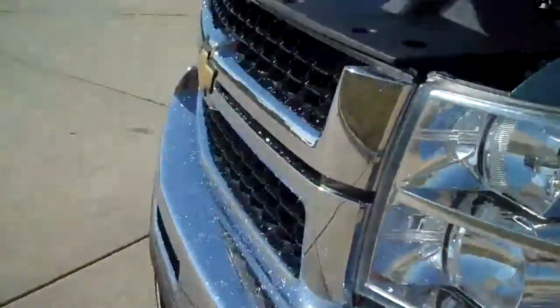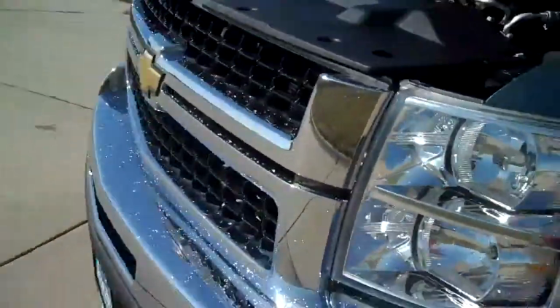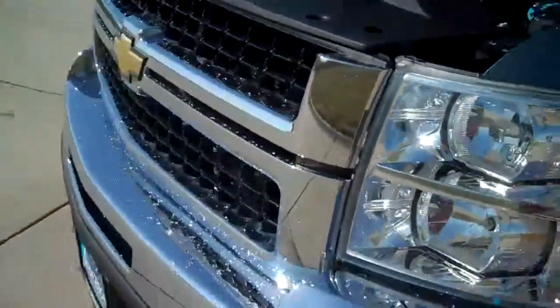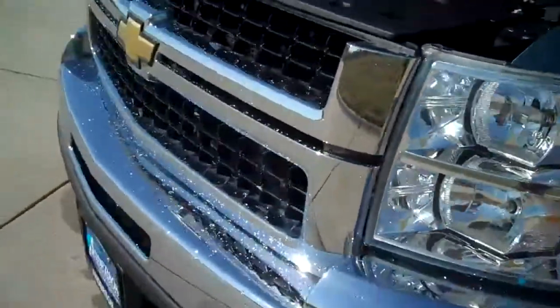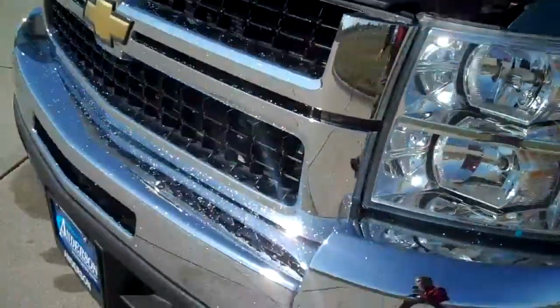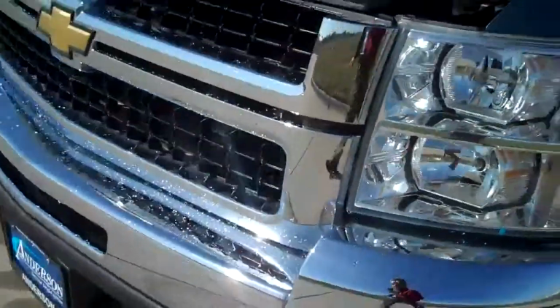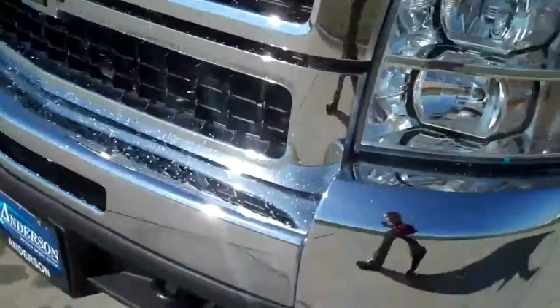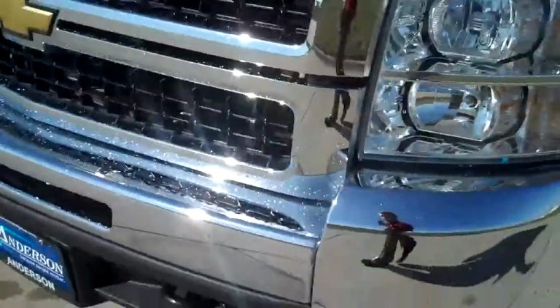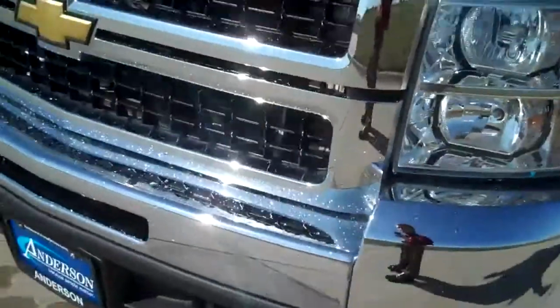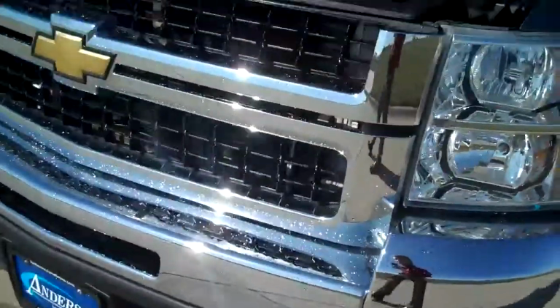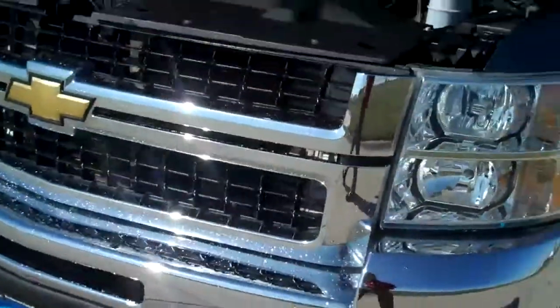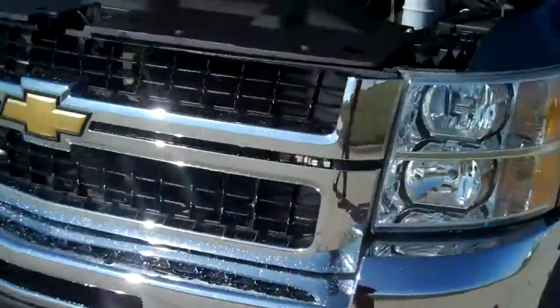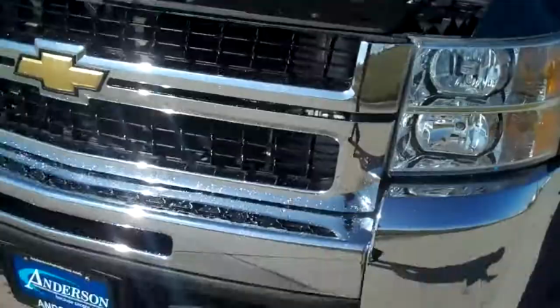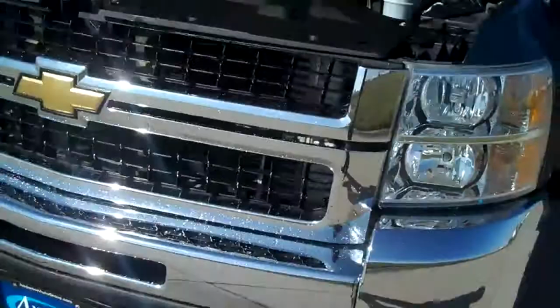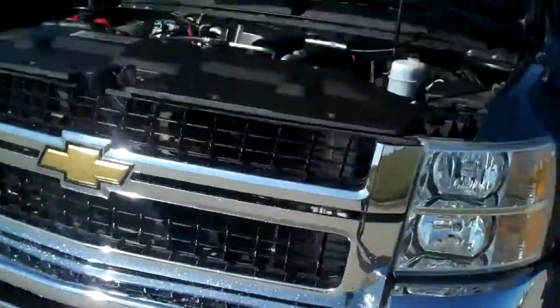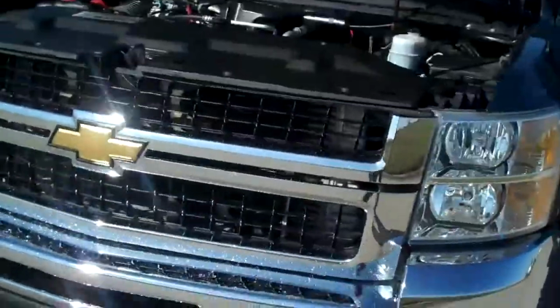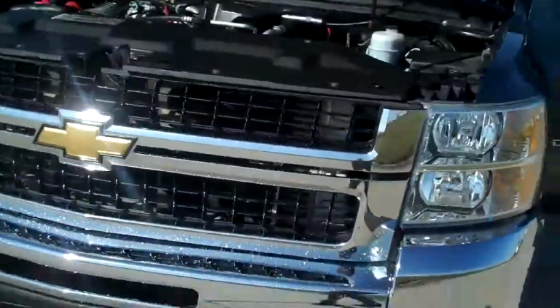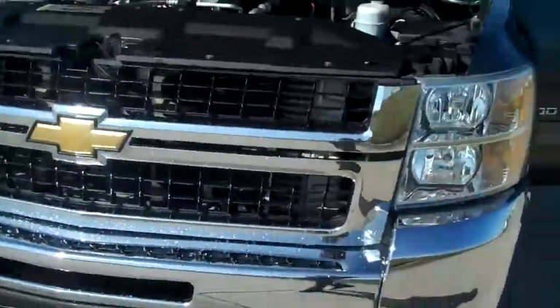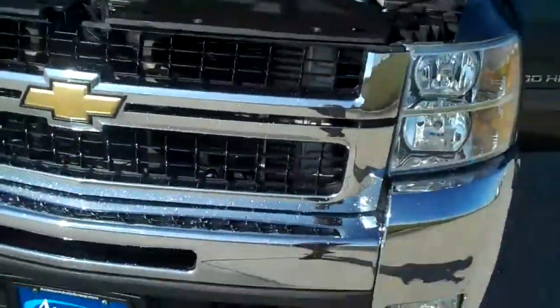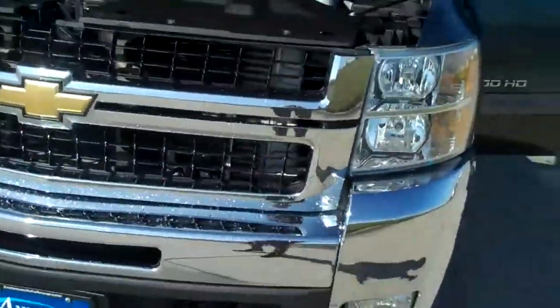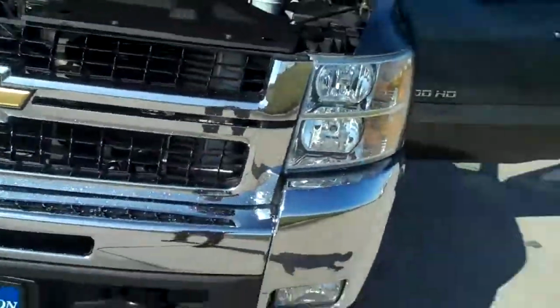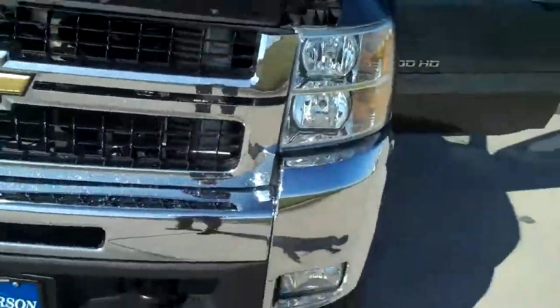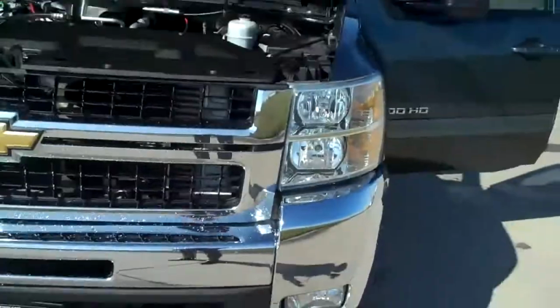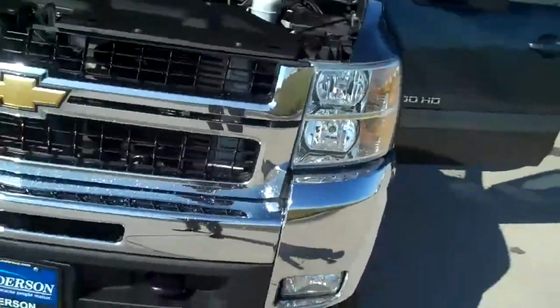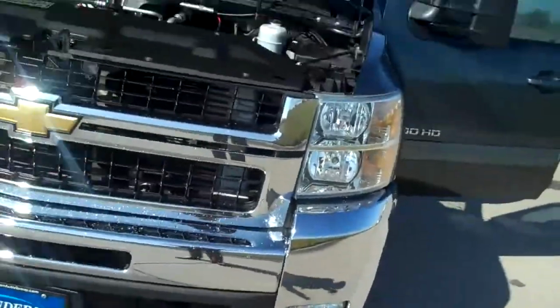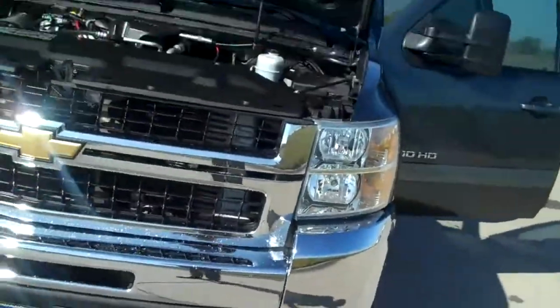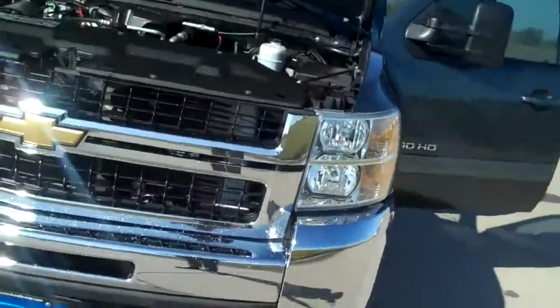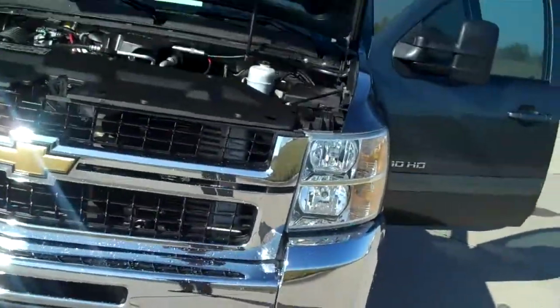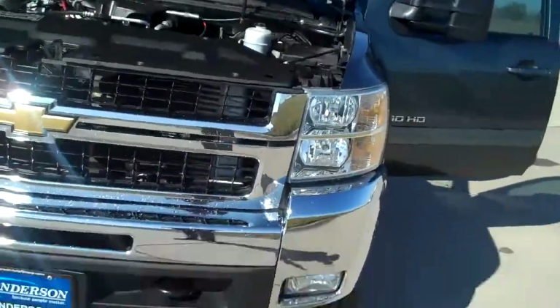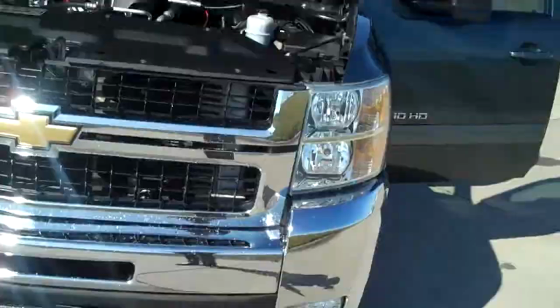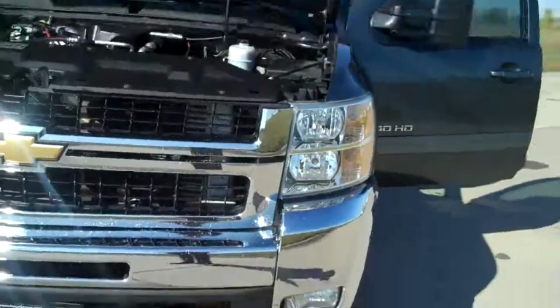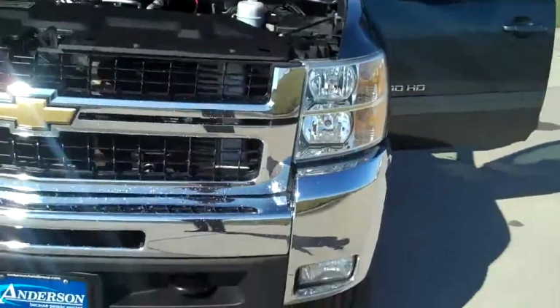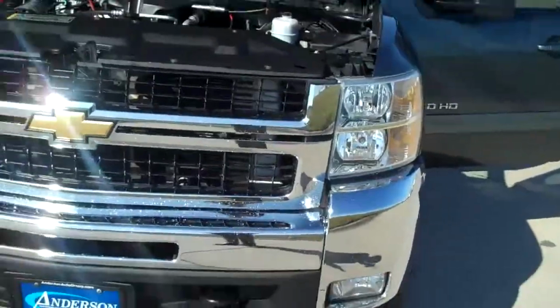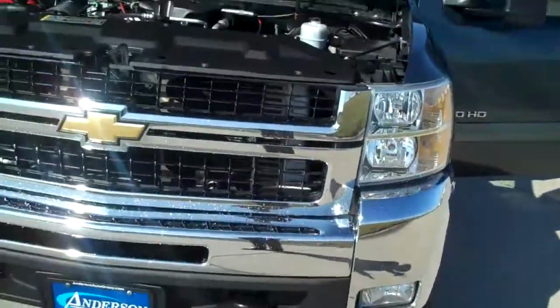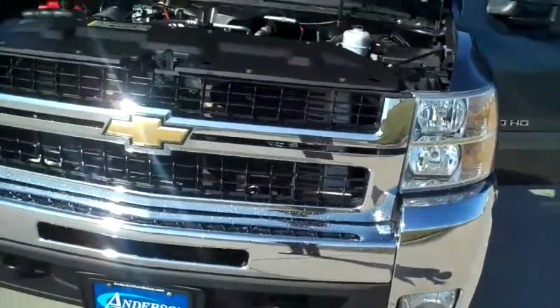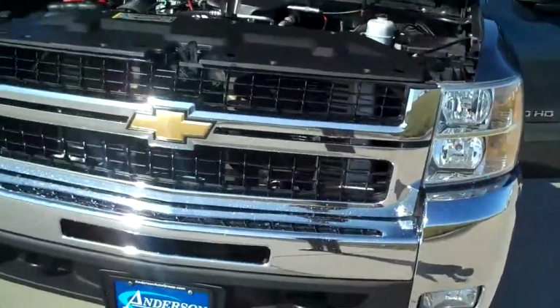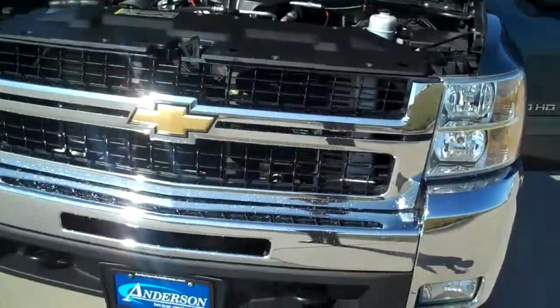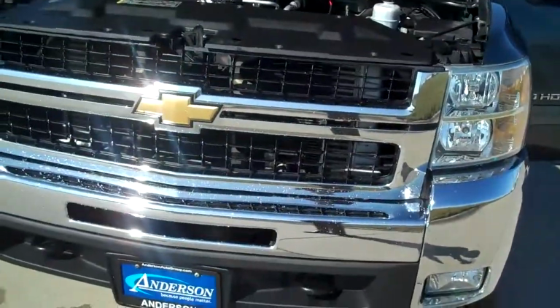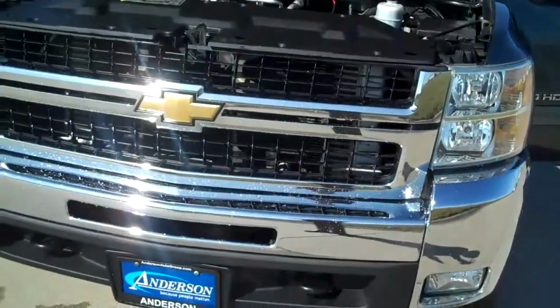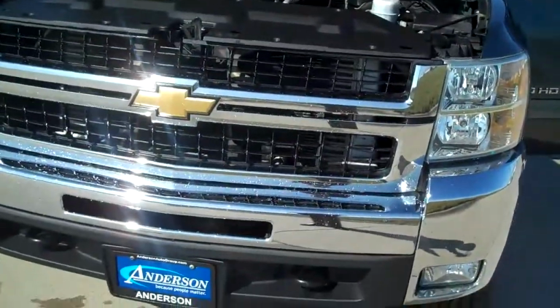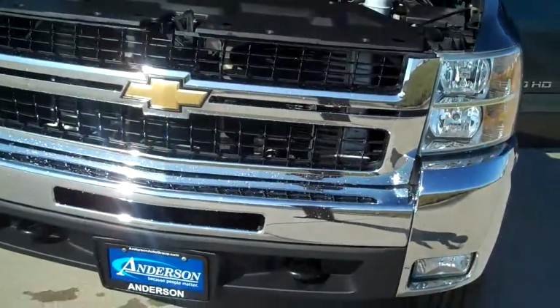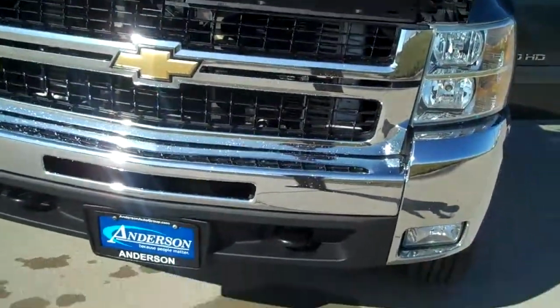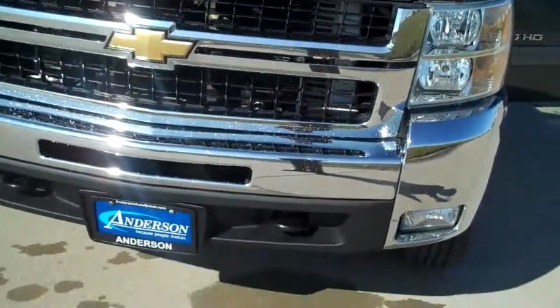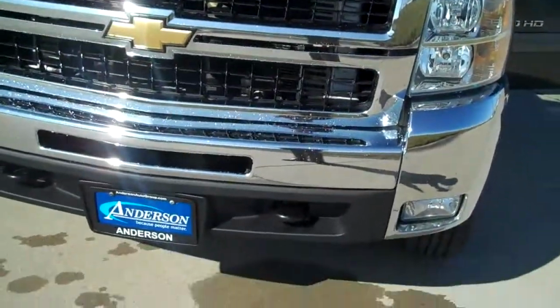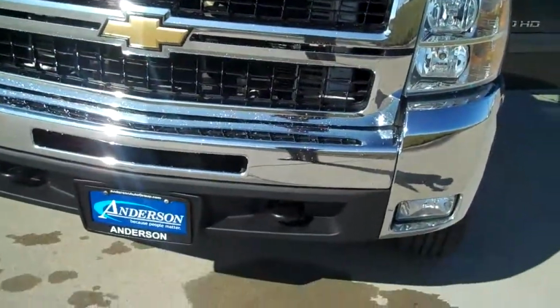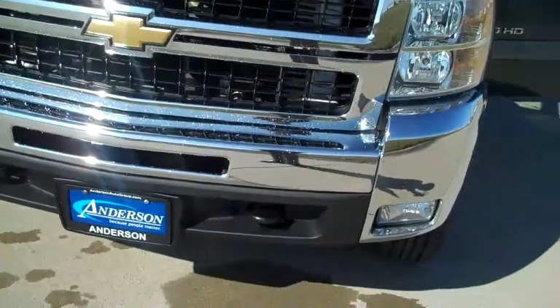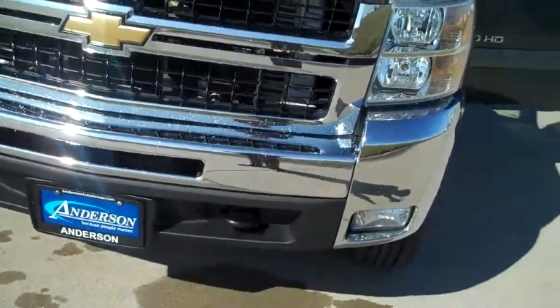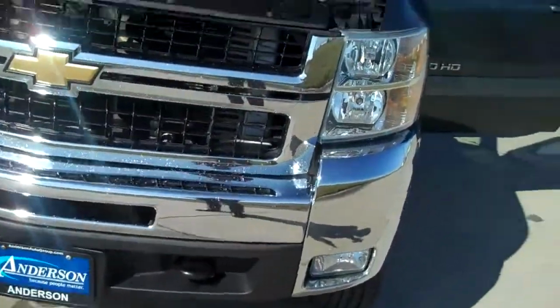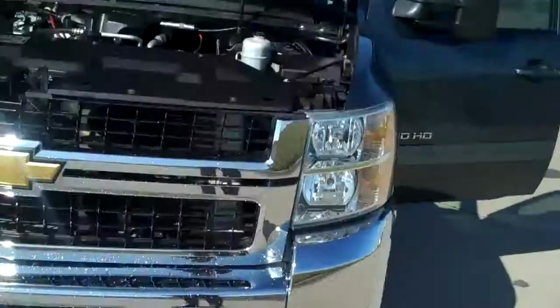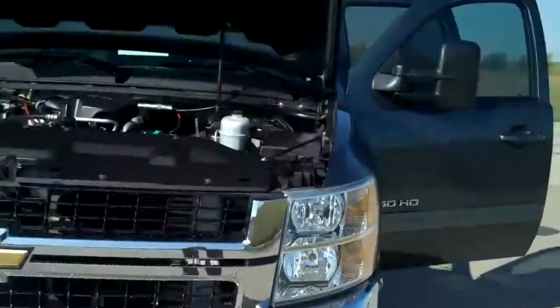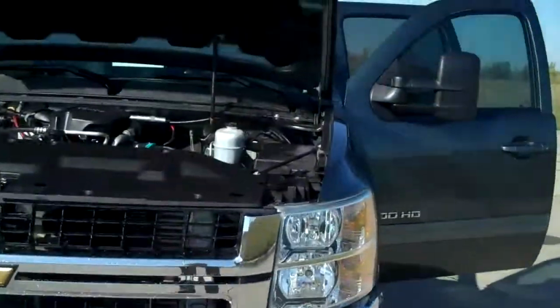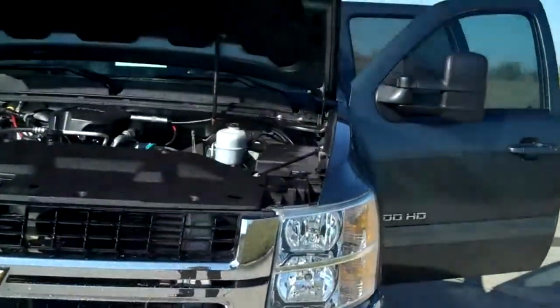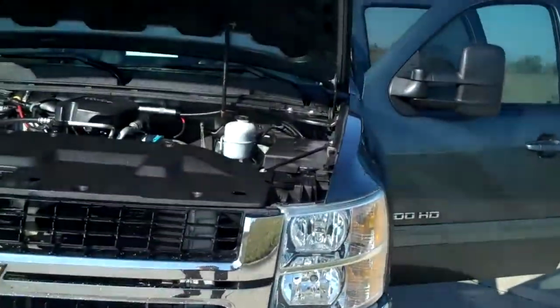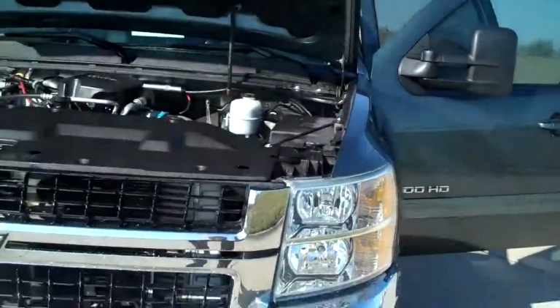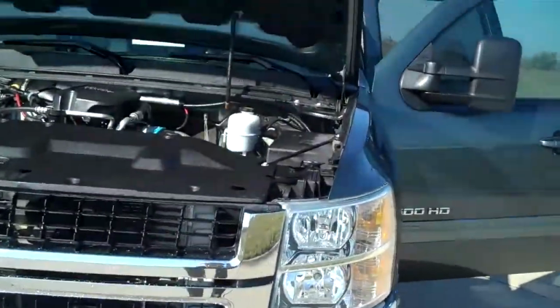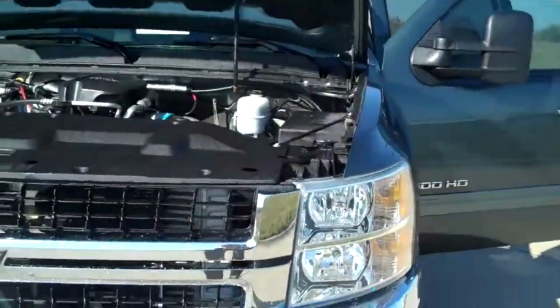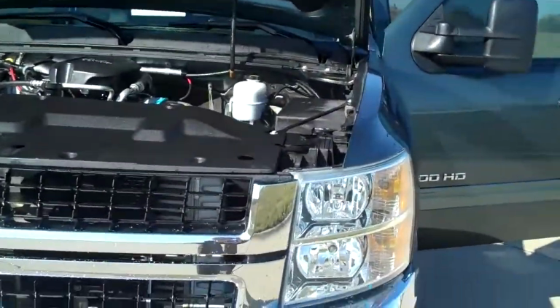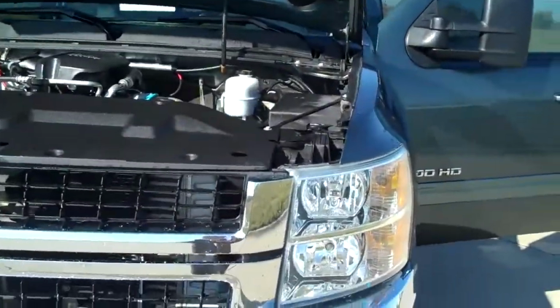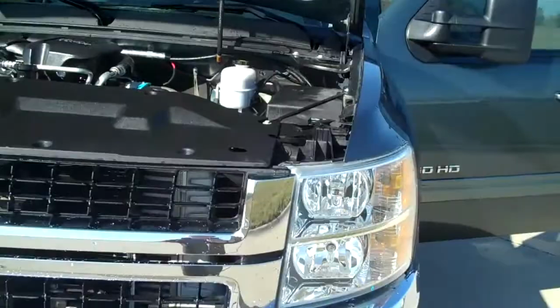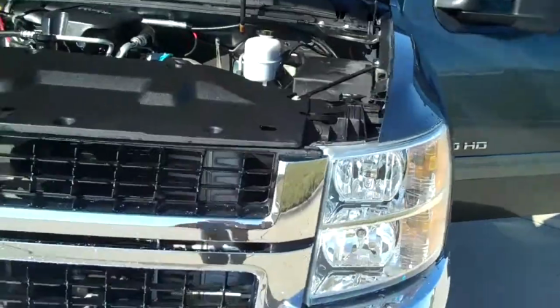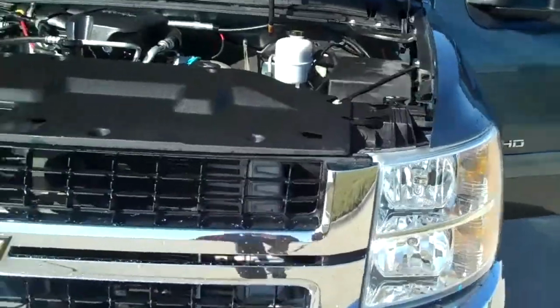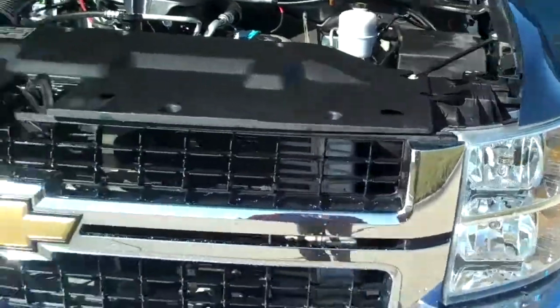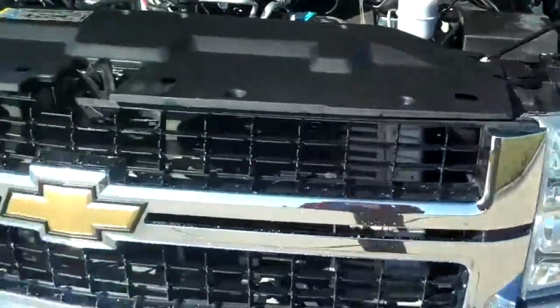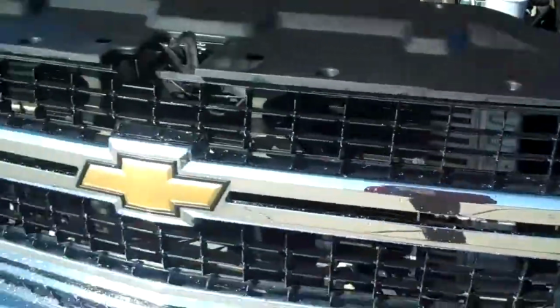Around the front here, we have this nice big chrome grille, fog lights, and tow hooks up front as well. Nice big wraparound headlights.